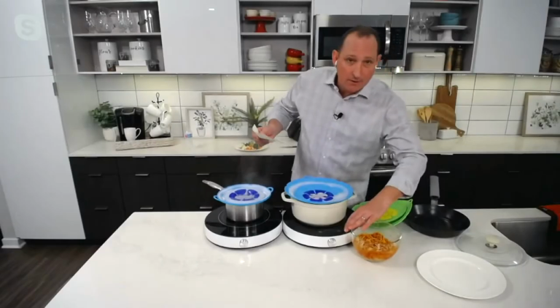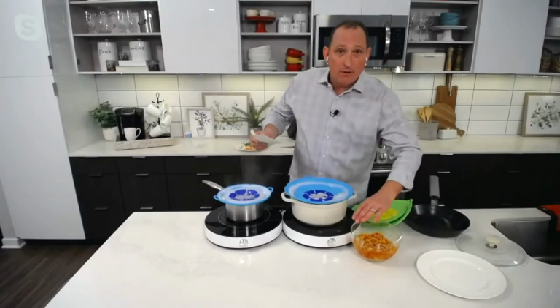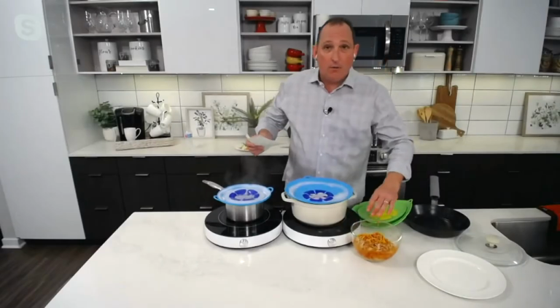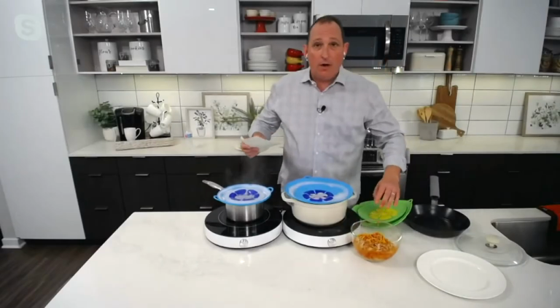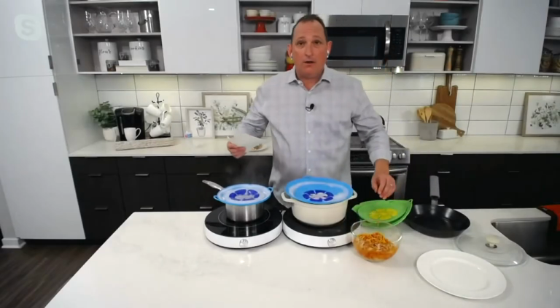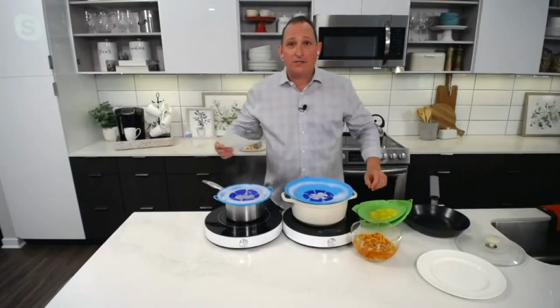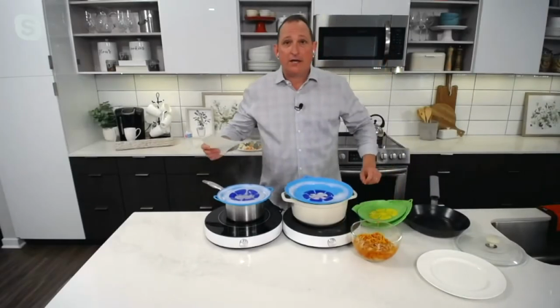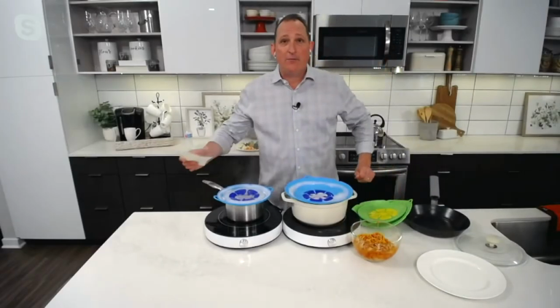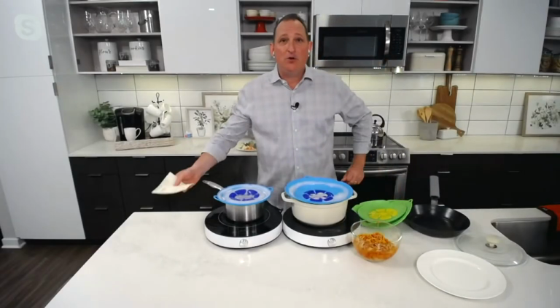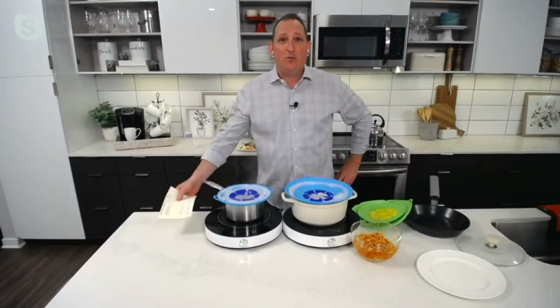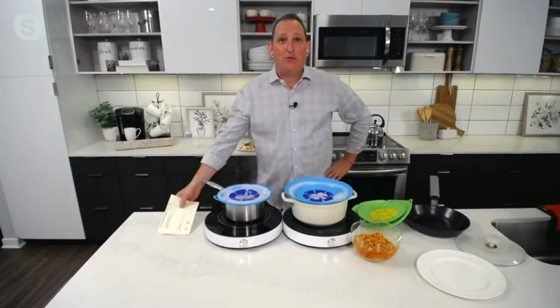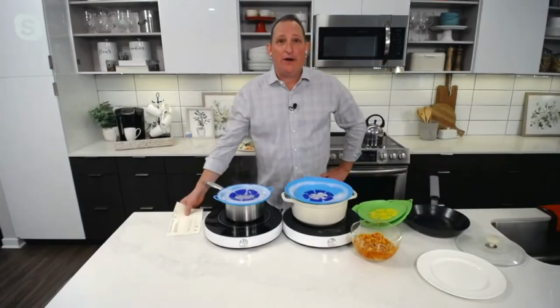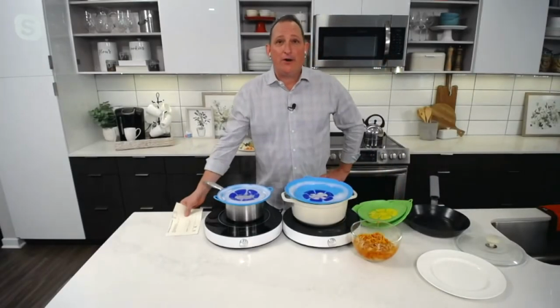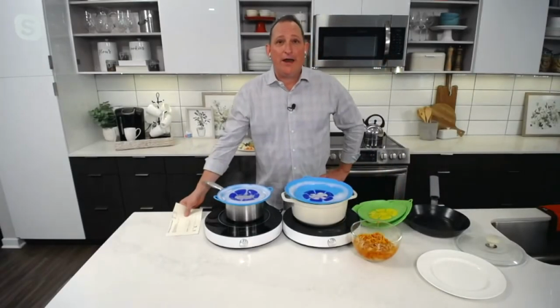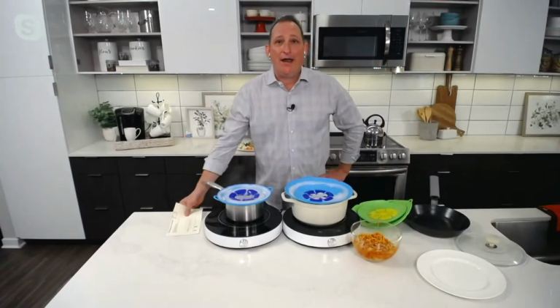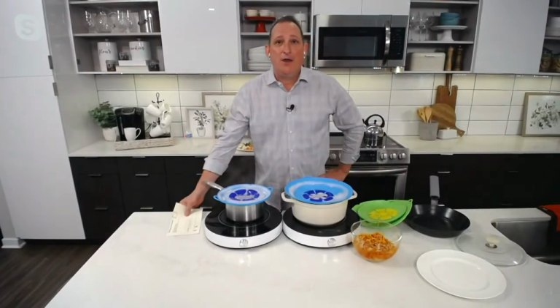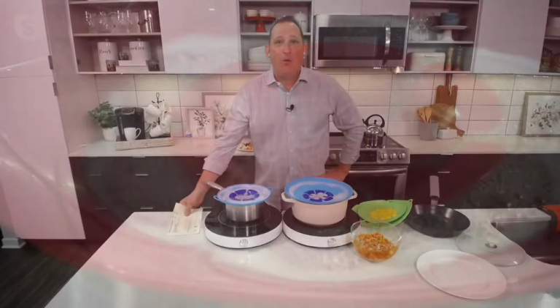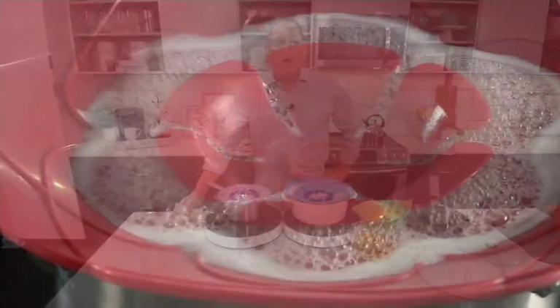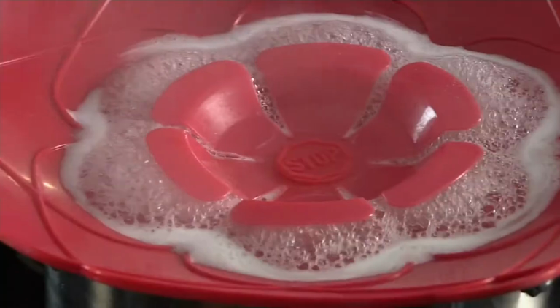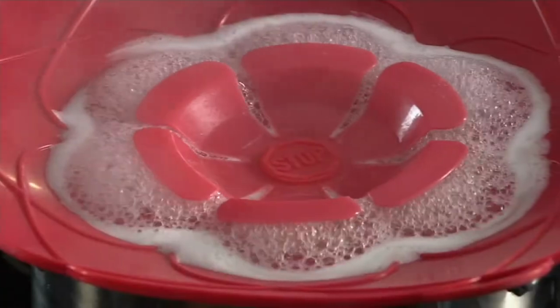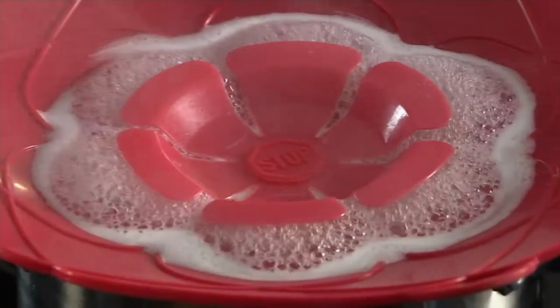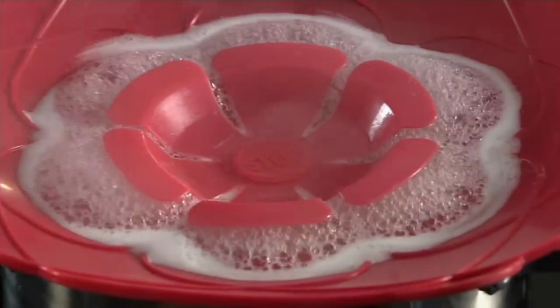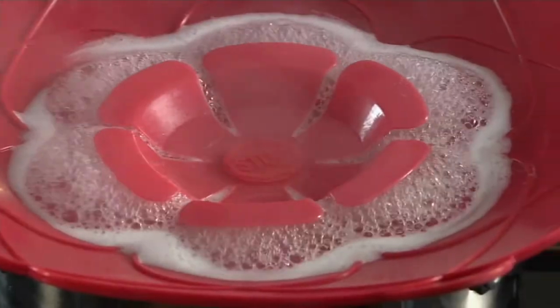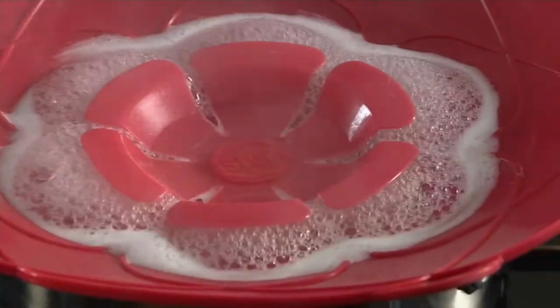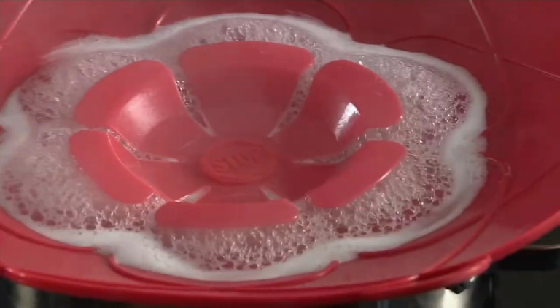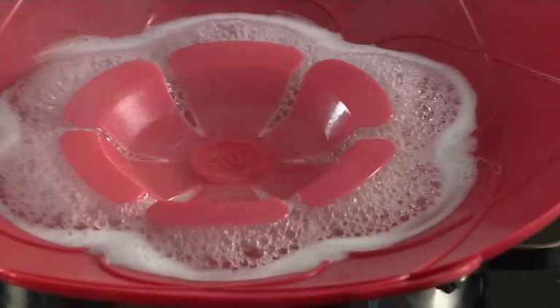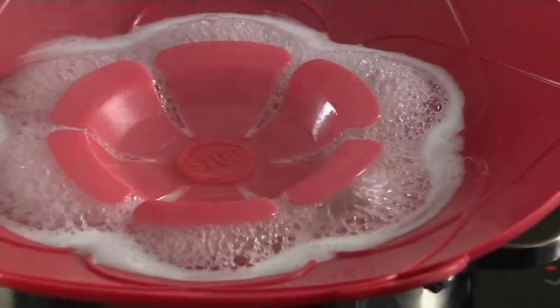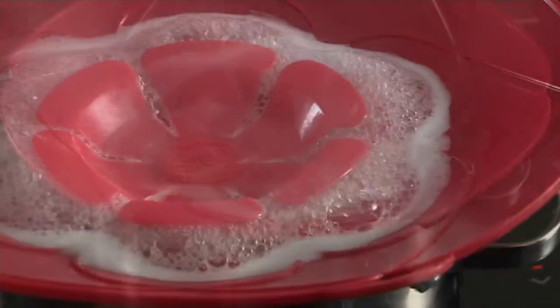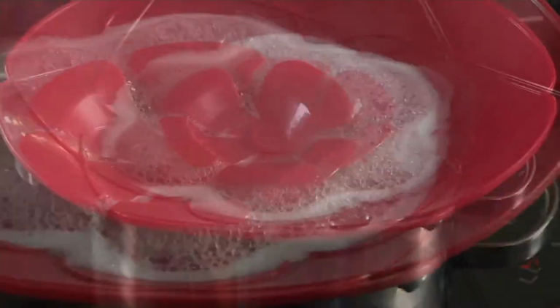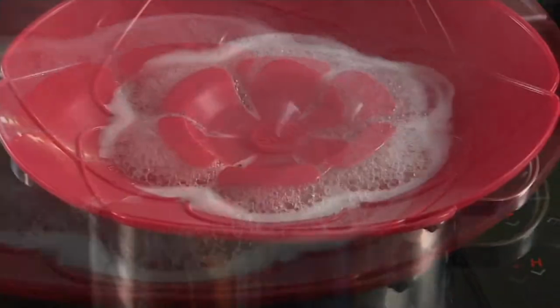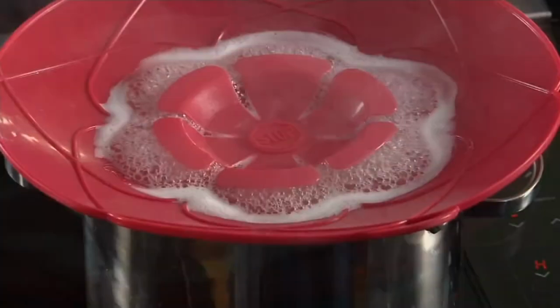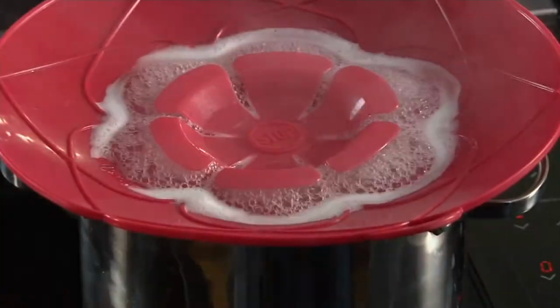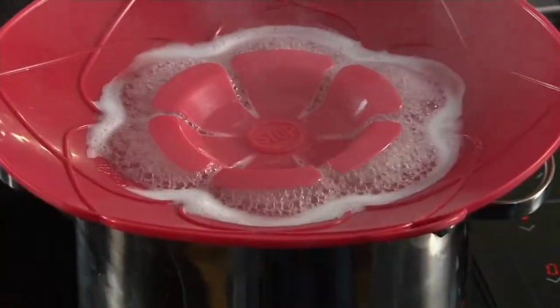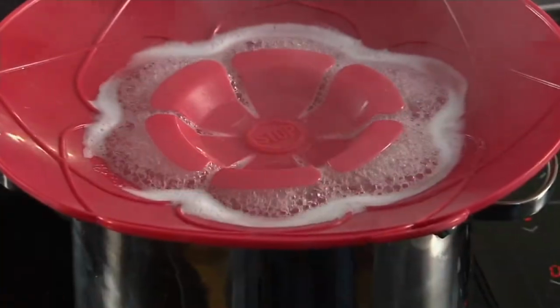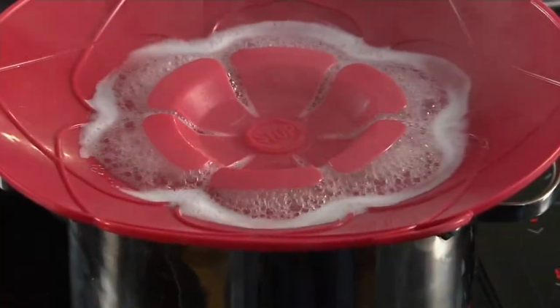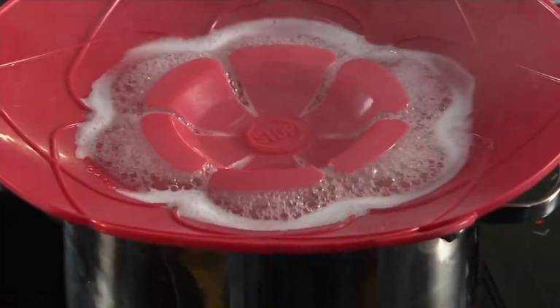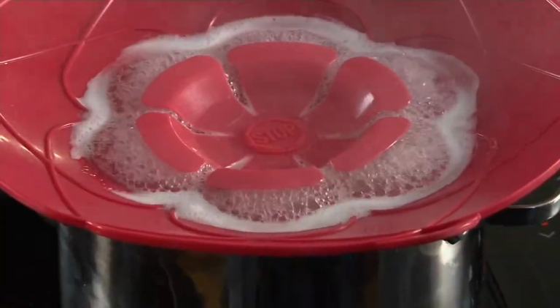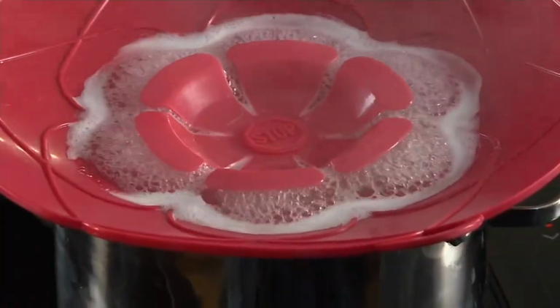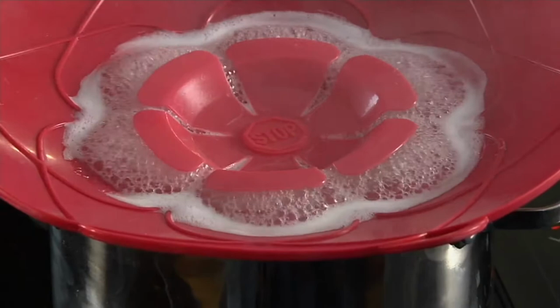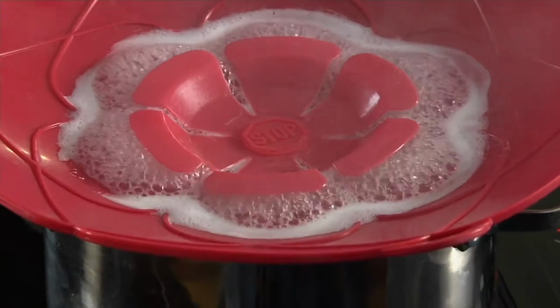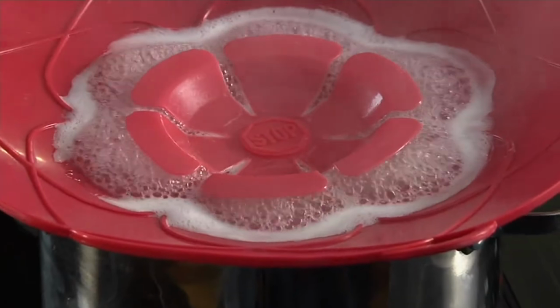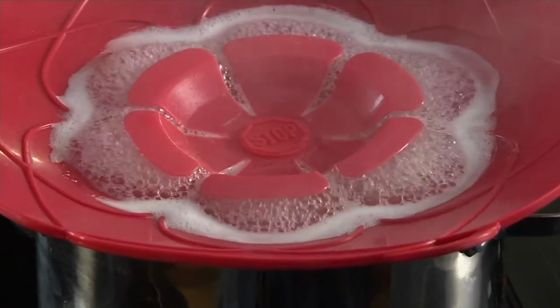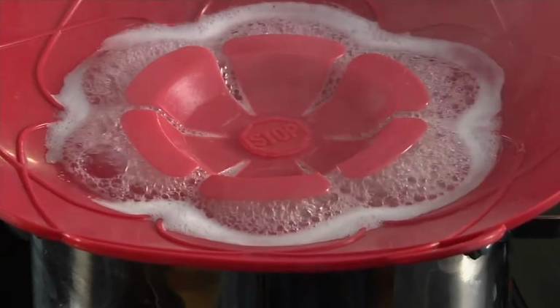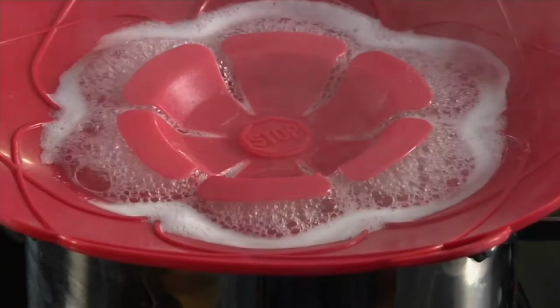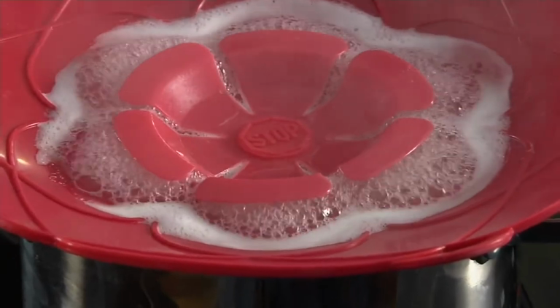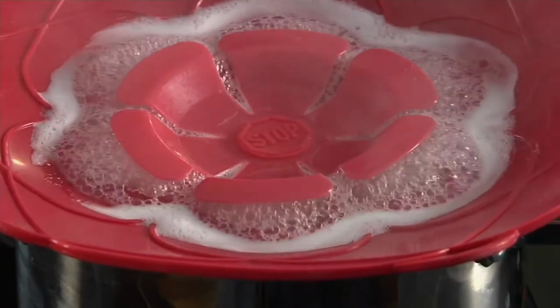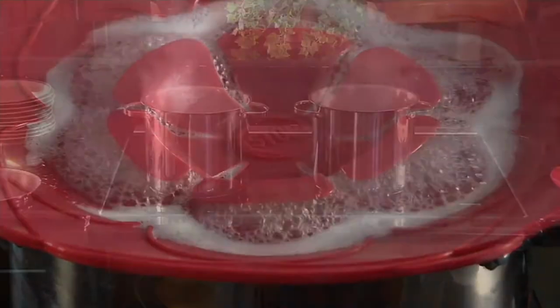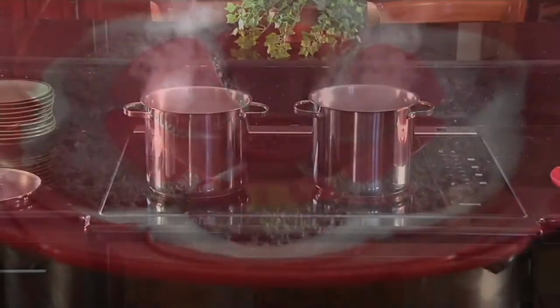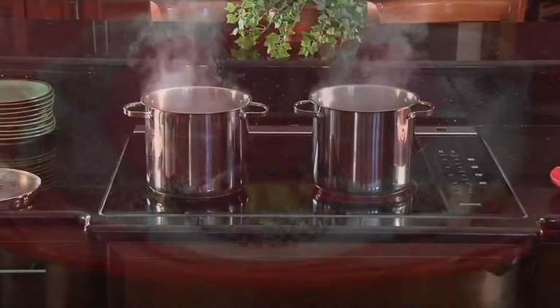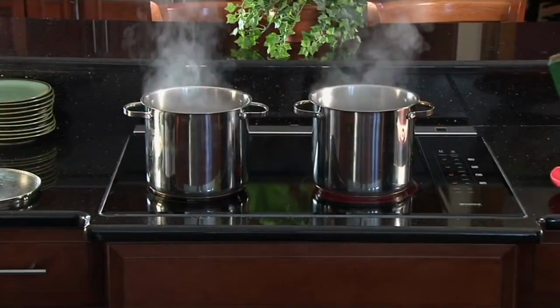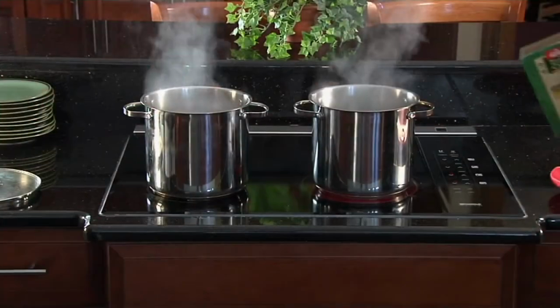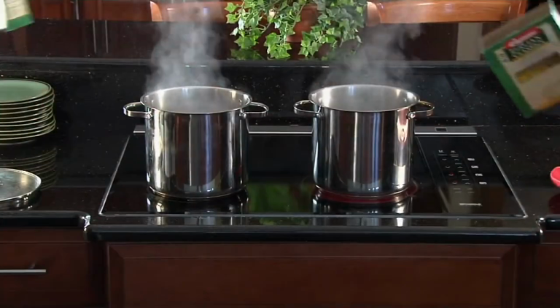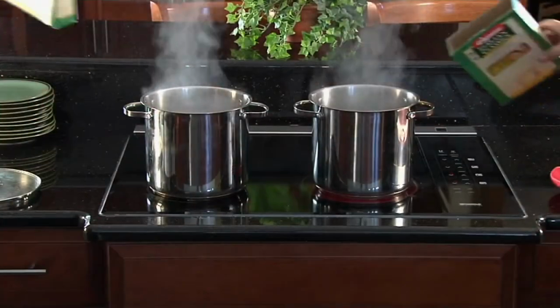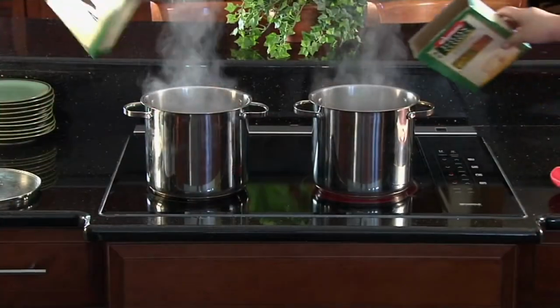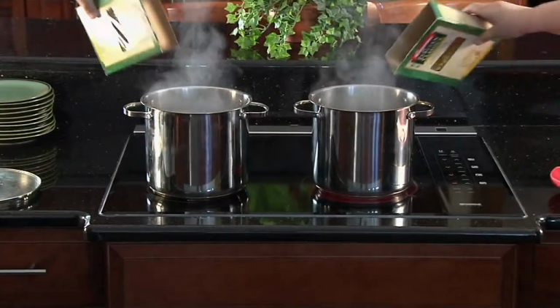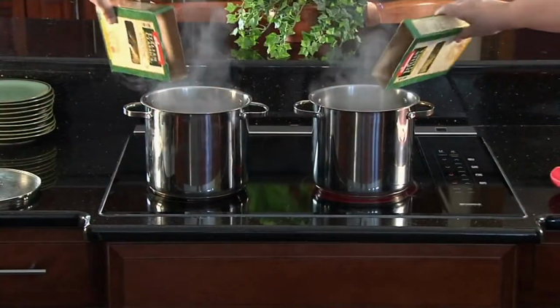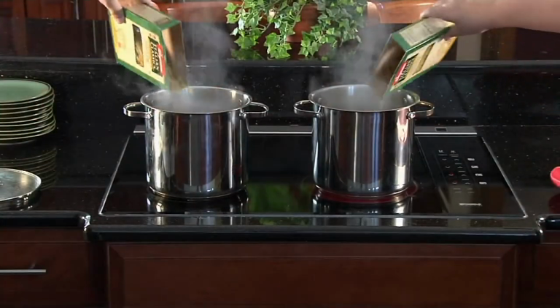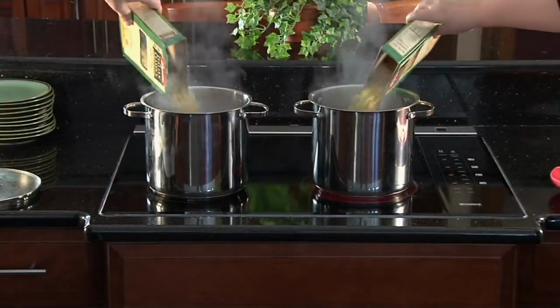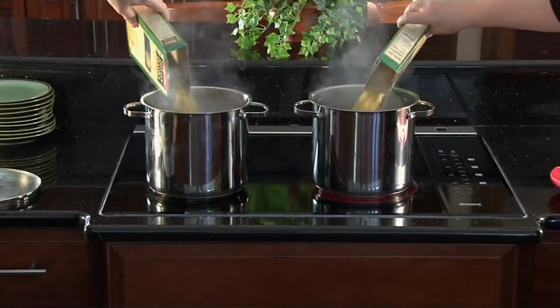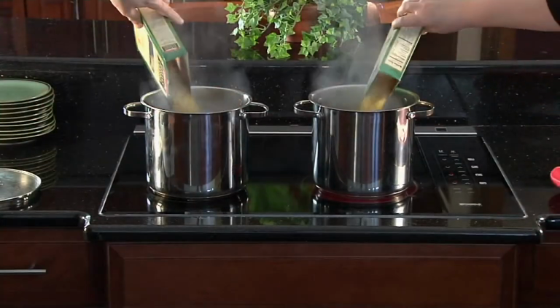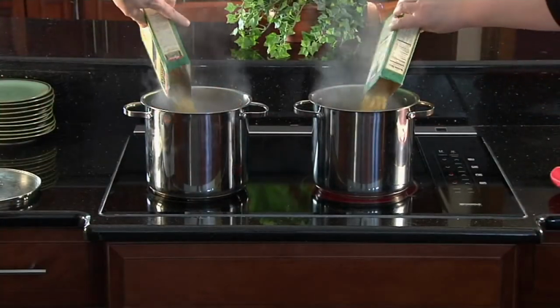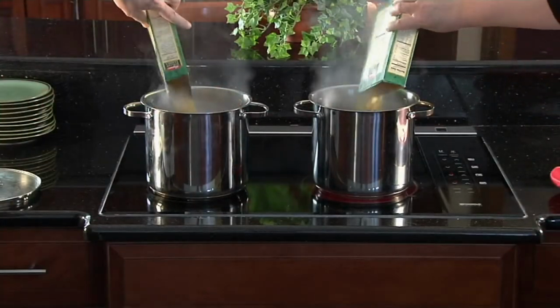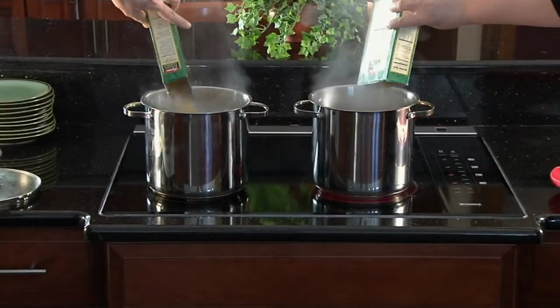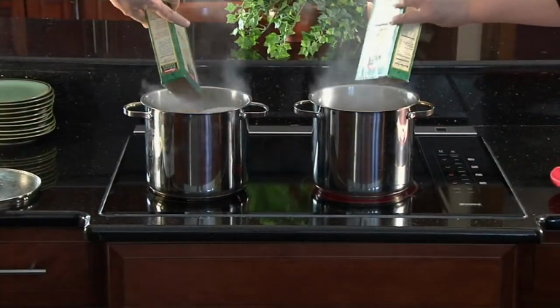It looks like I blew a breaker. Welcome to live TV, everybody. I'm Jeremy Parker here, and I'm here to show you the Kochblume set of two spill stoppers.